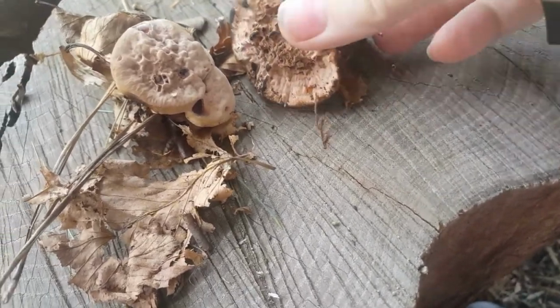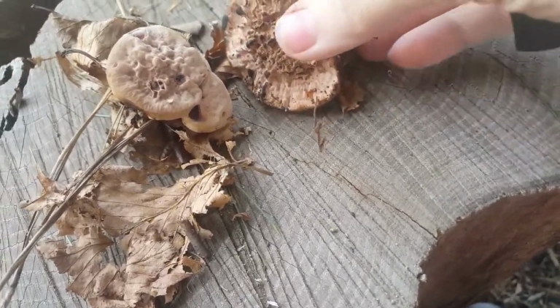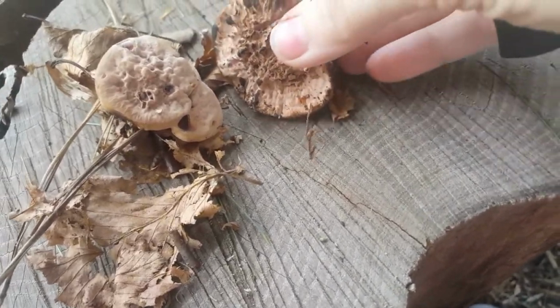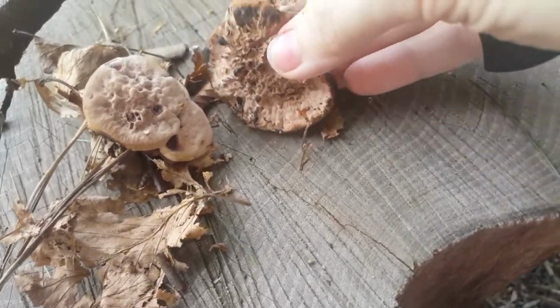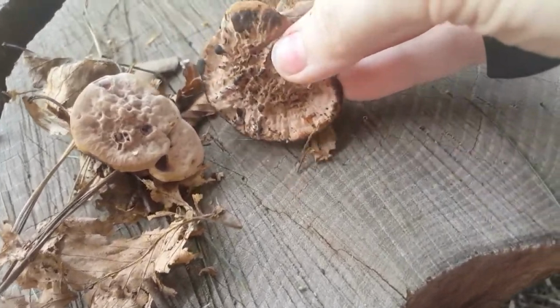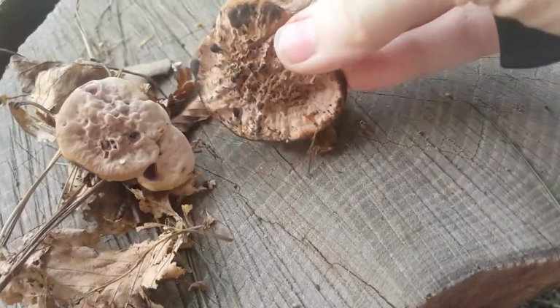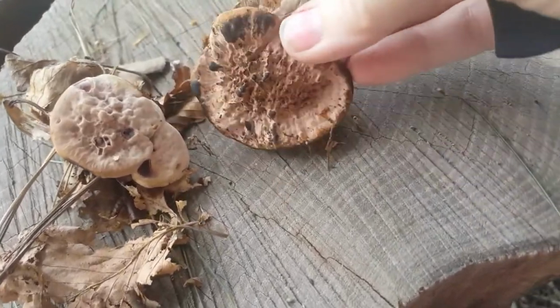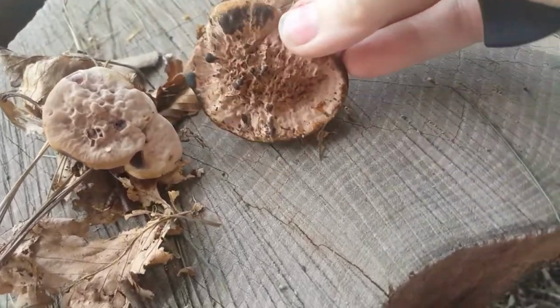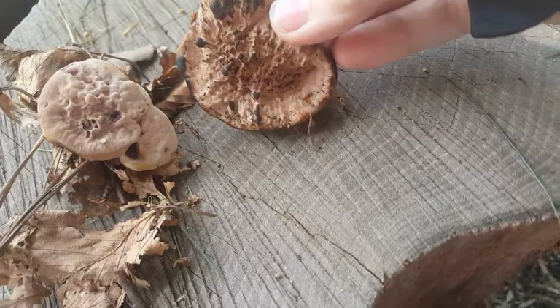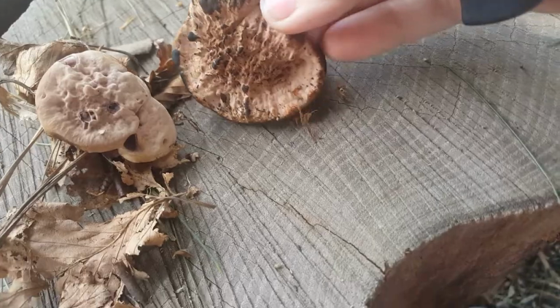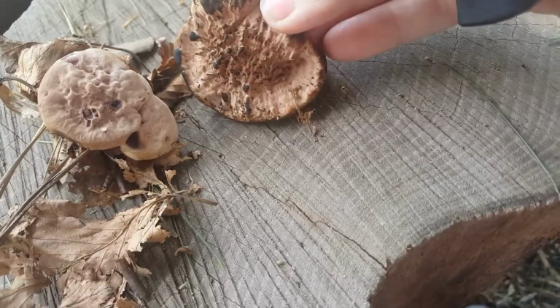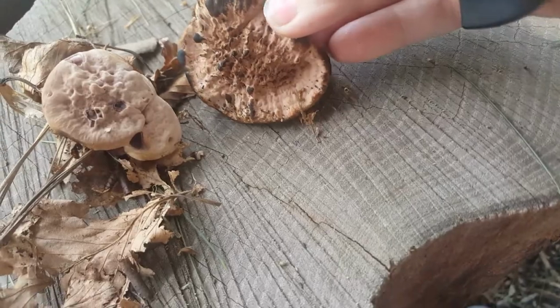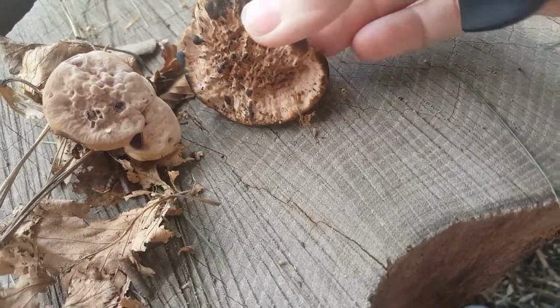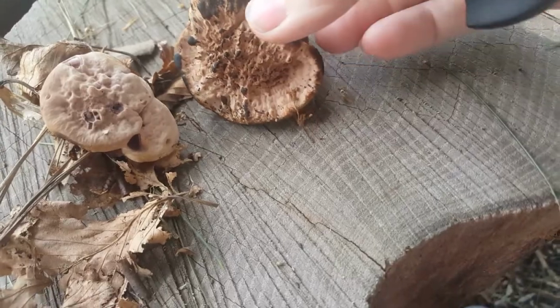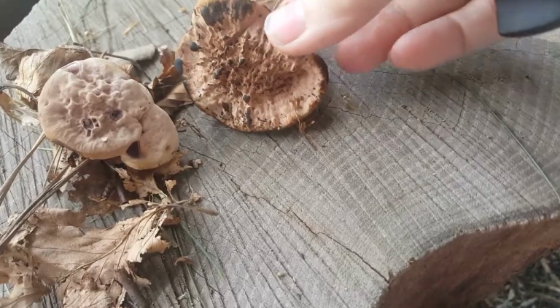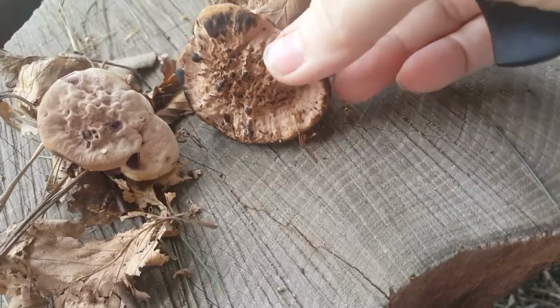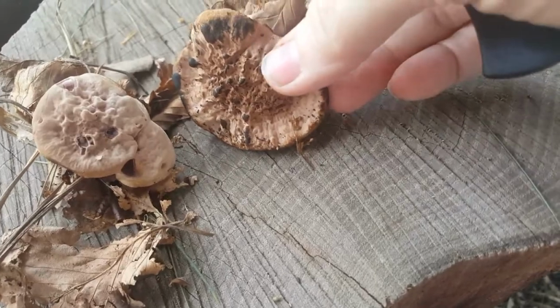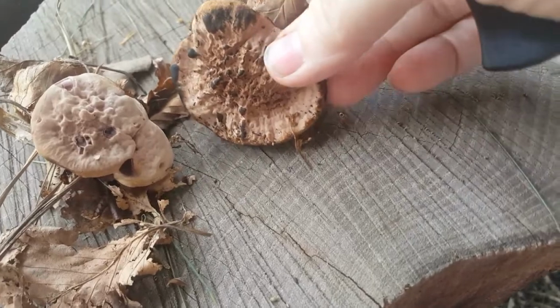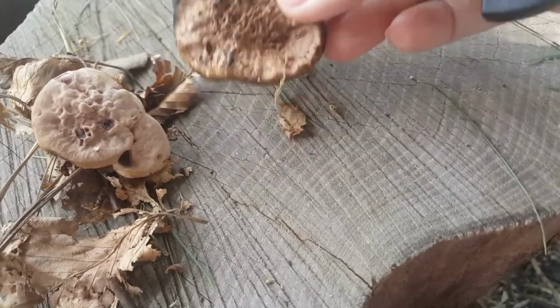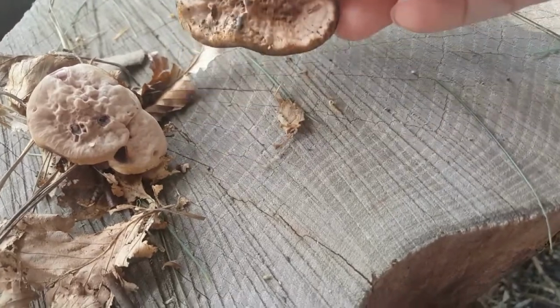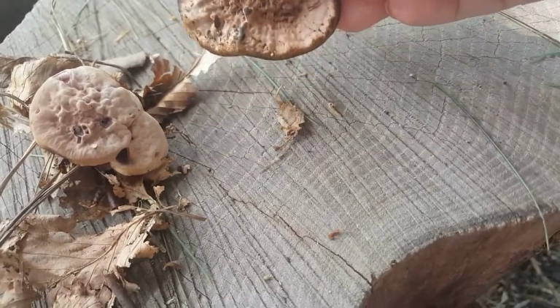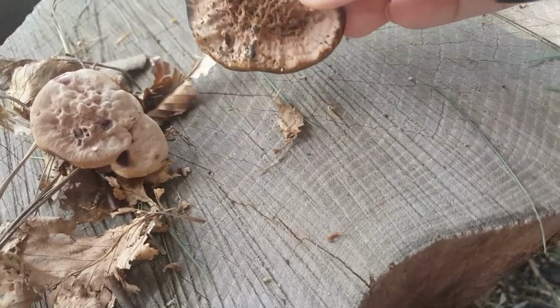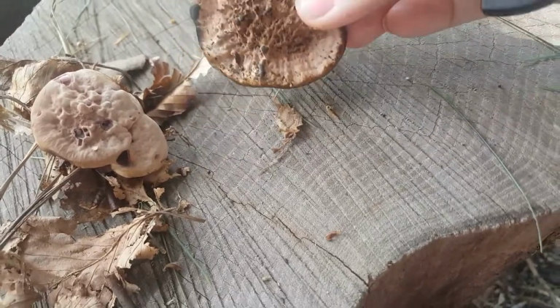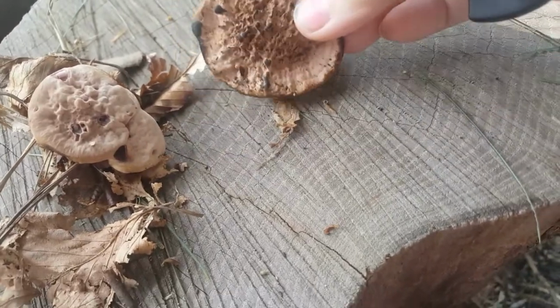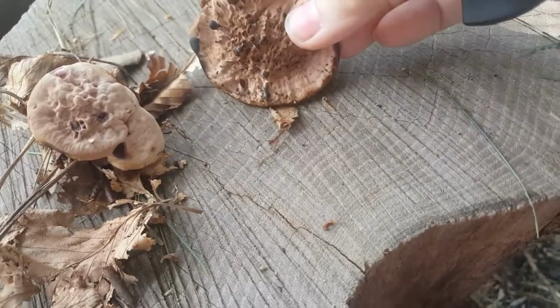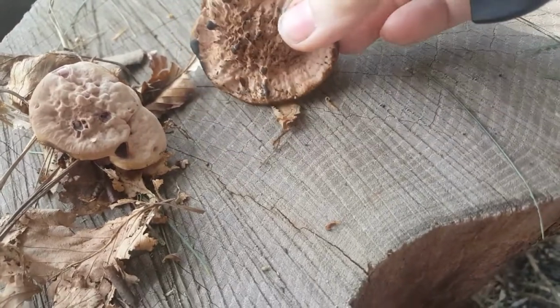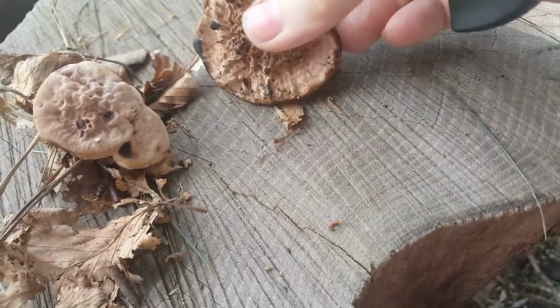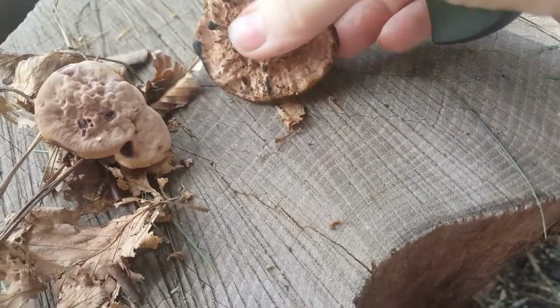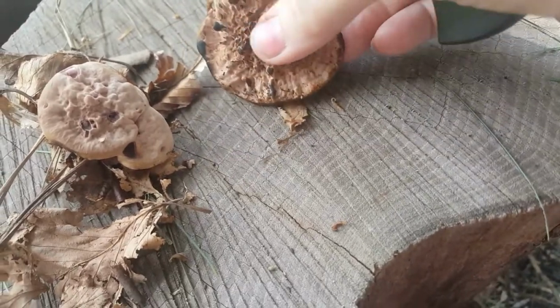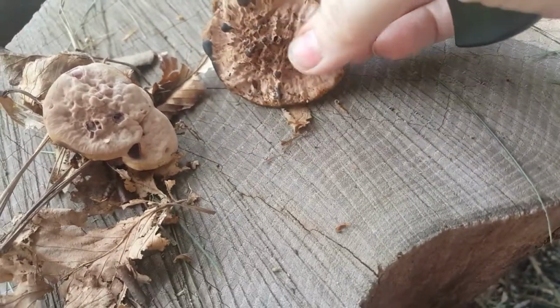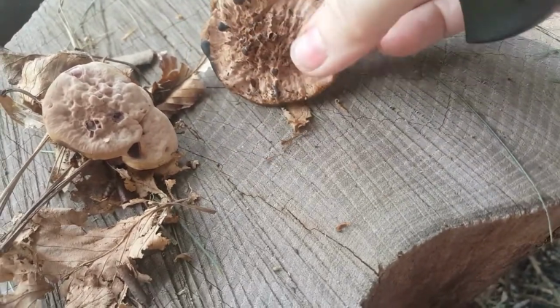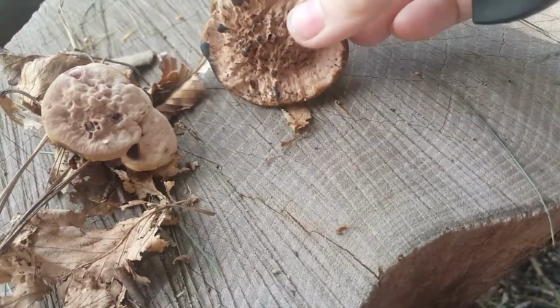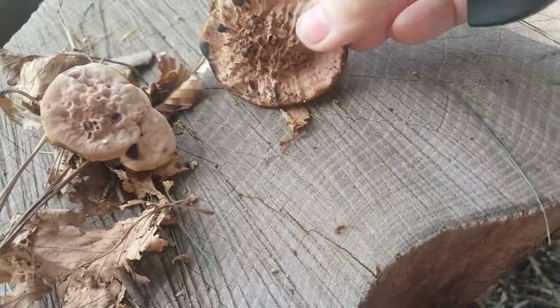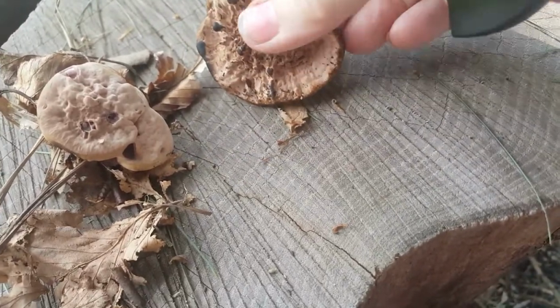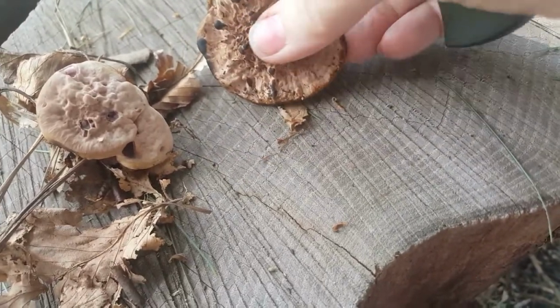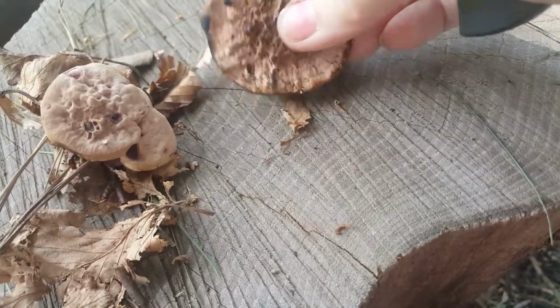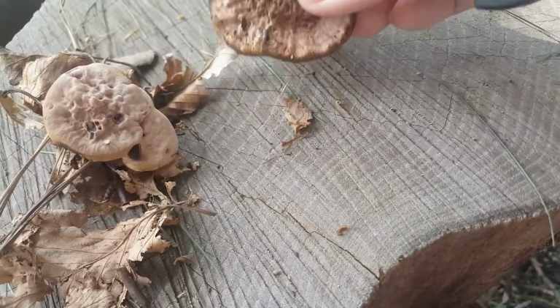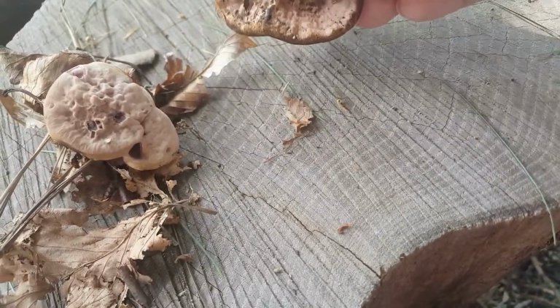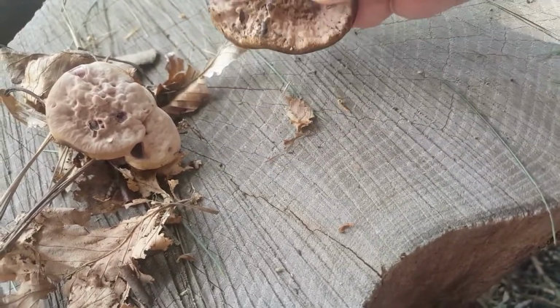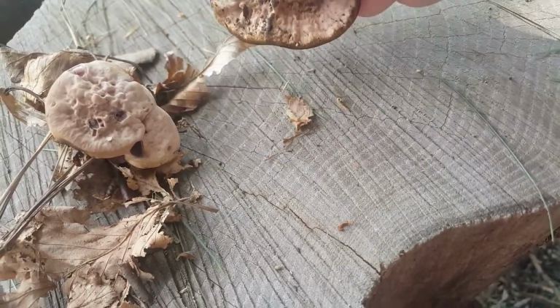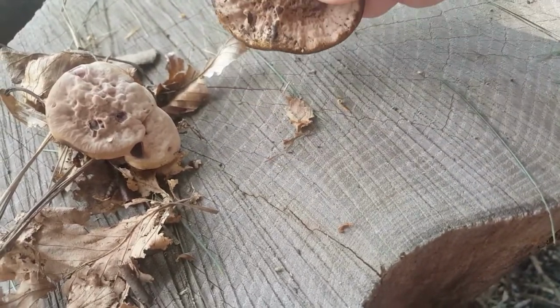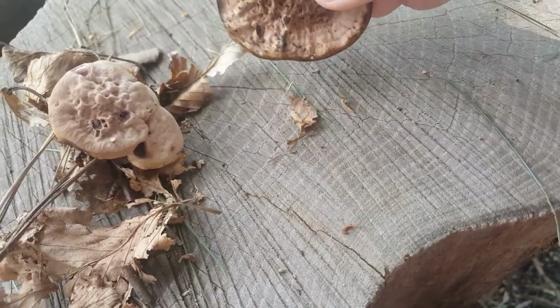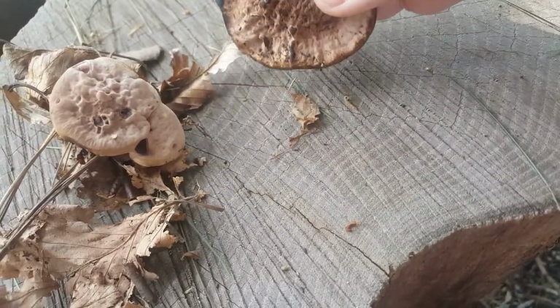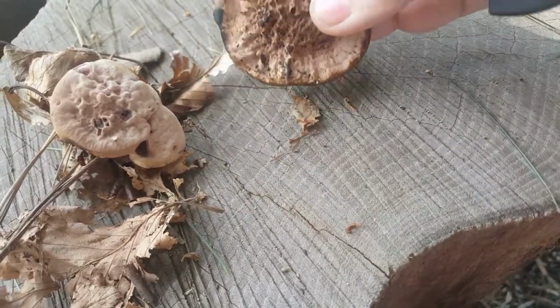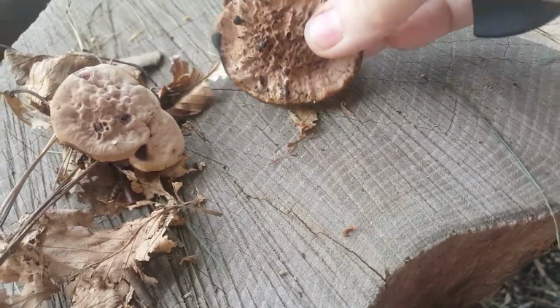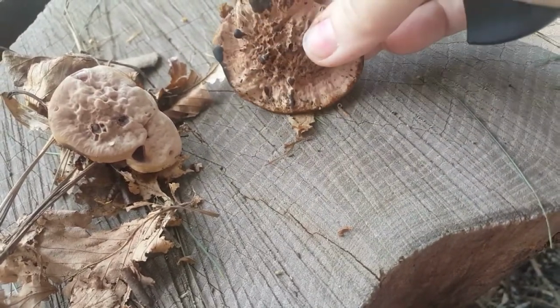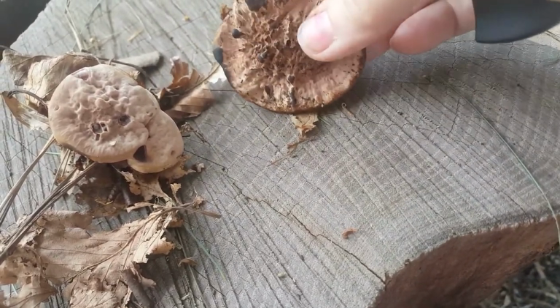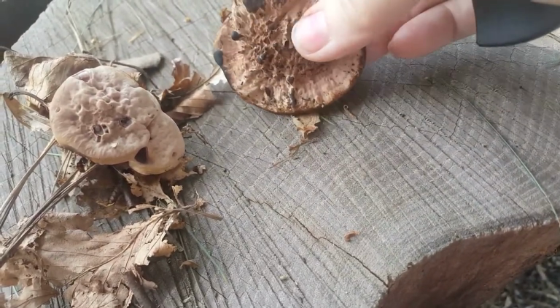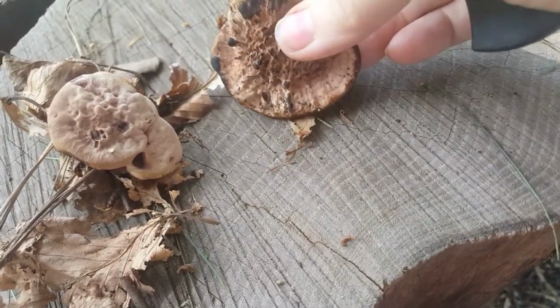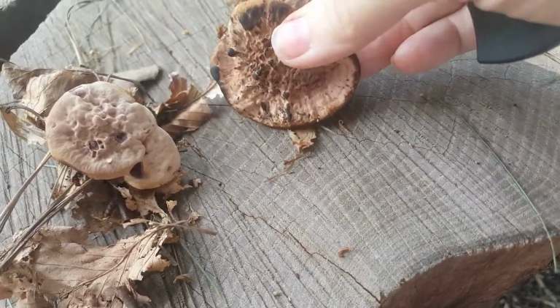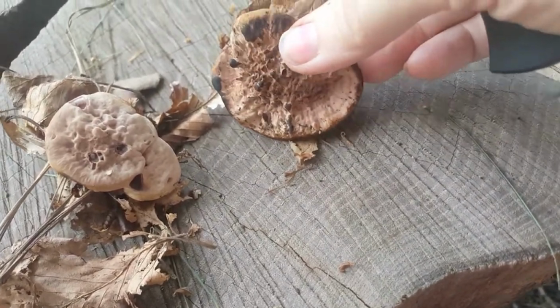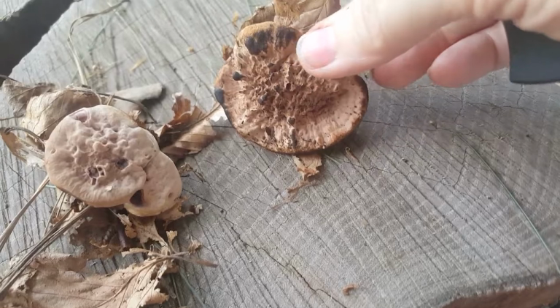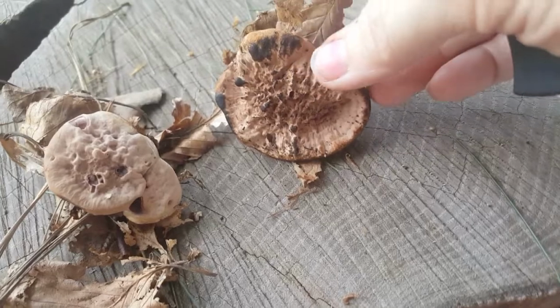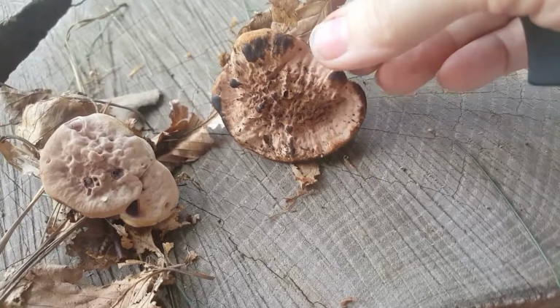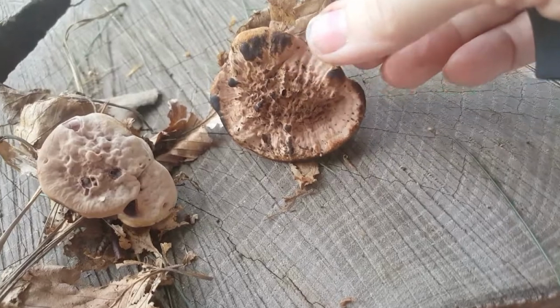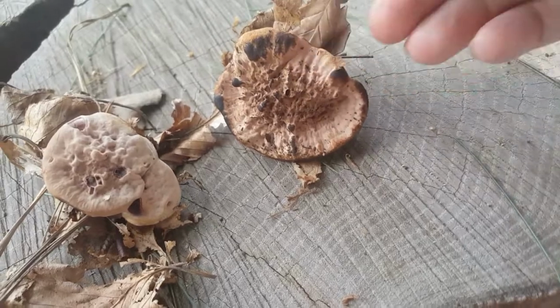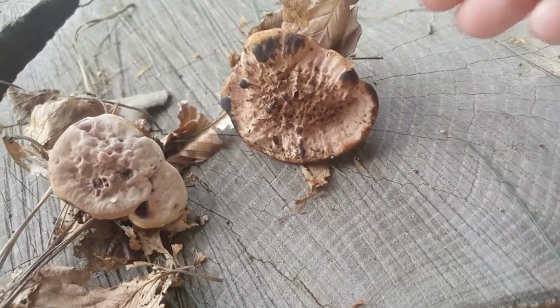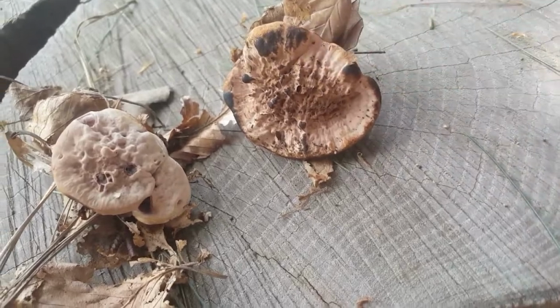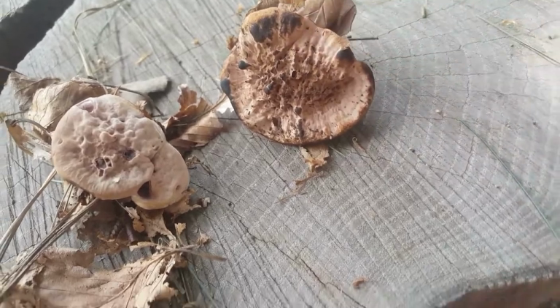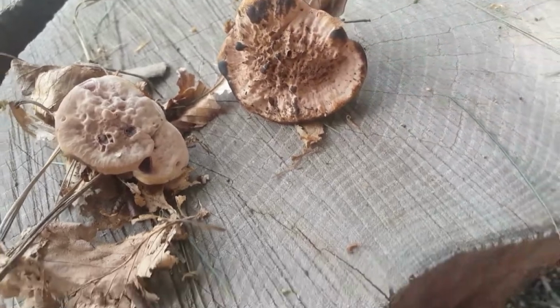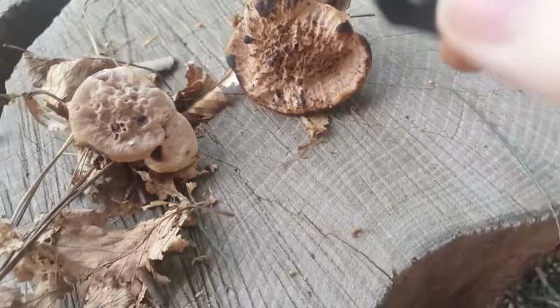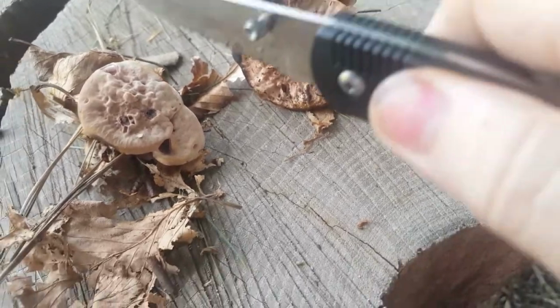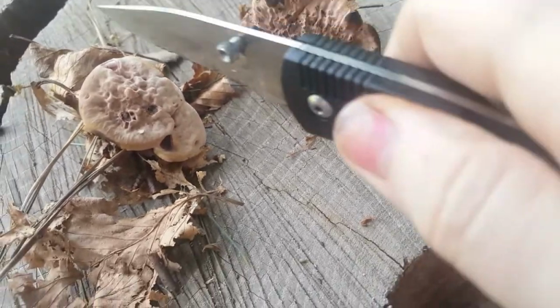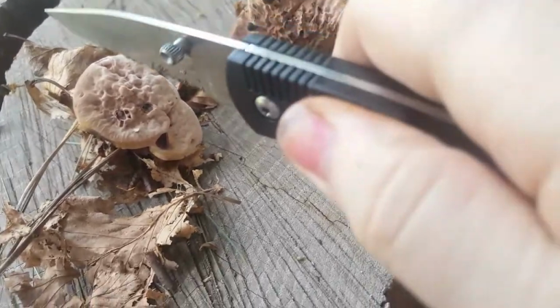That only happens when they're younger. And then as they get older, they kind of turn into a regular-looking mushroom like this one over here — it didn't have any of the red juice.